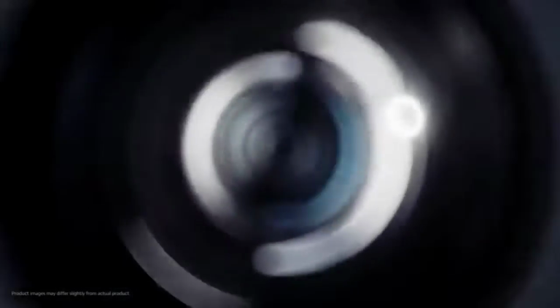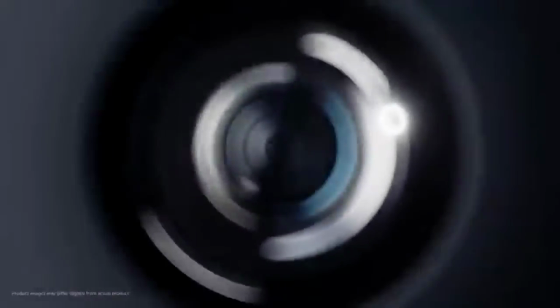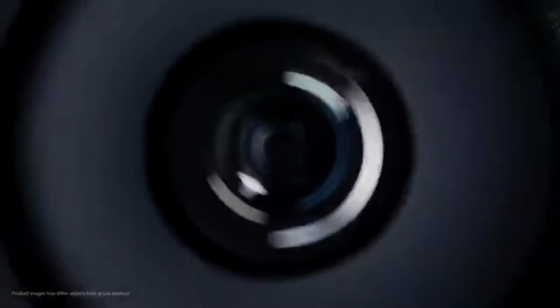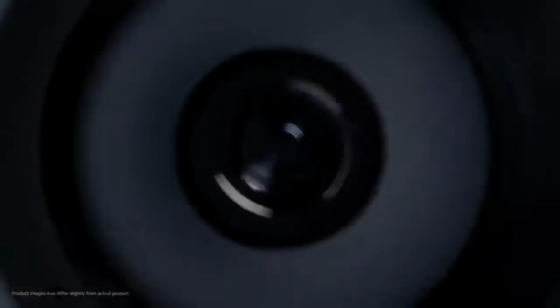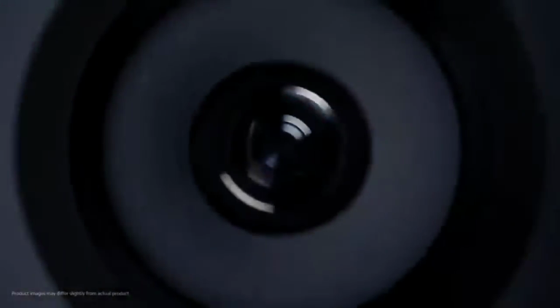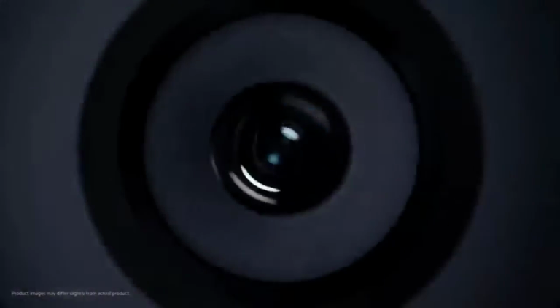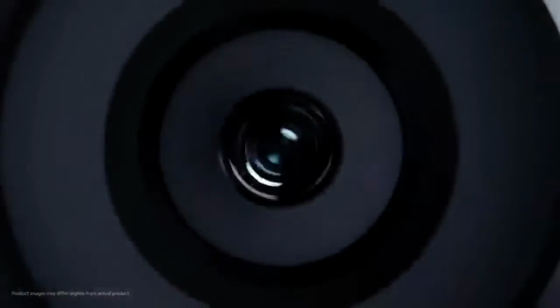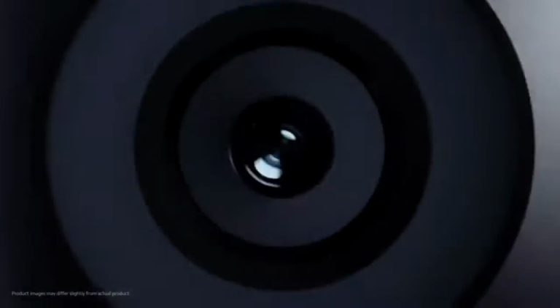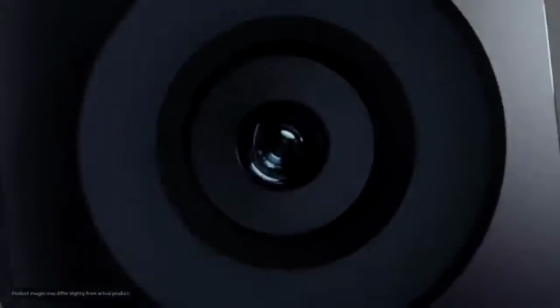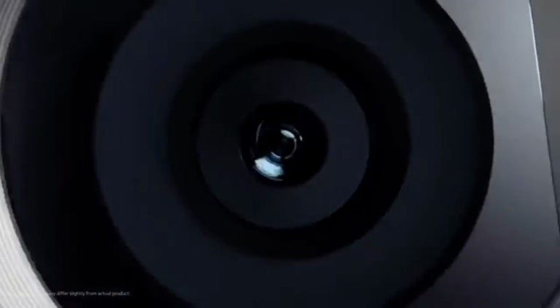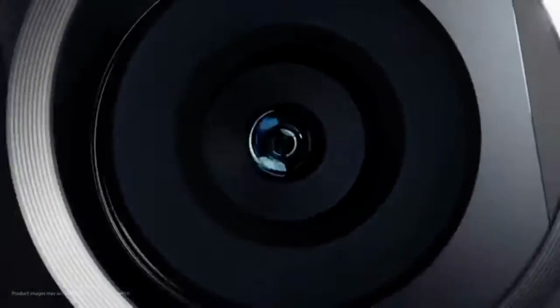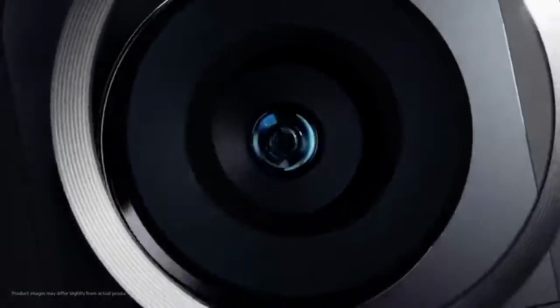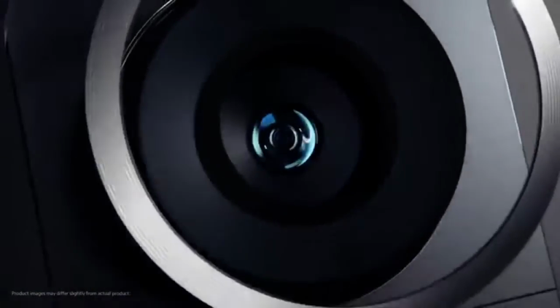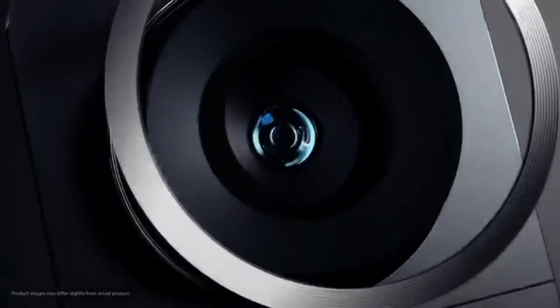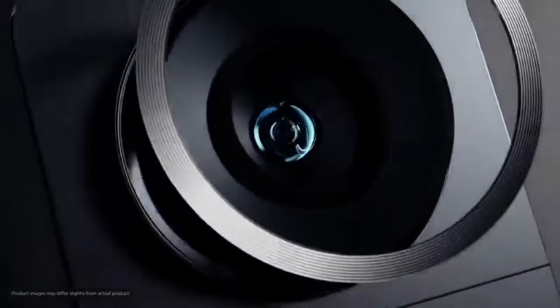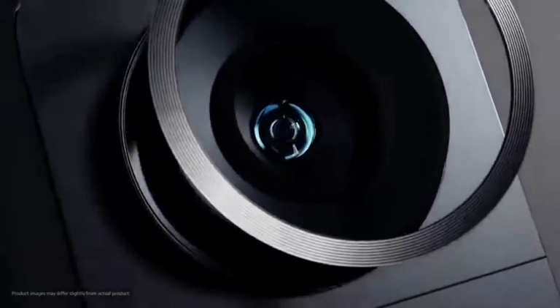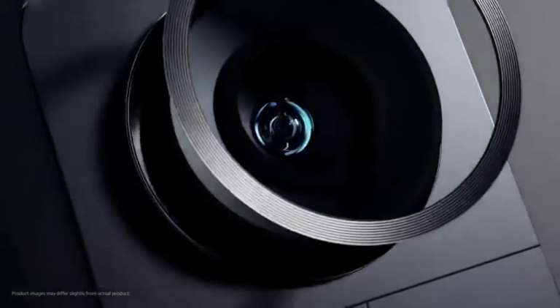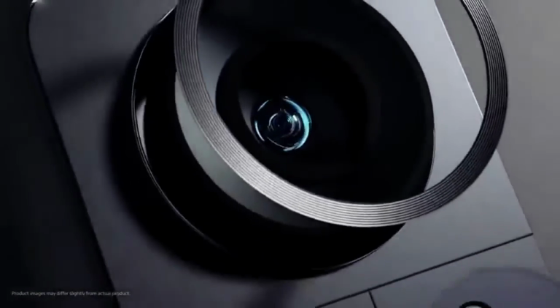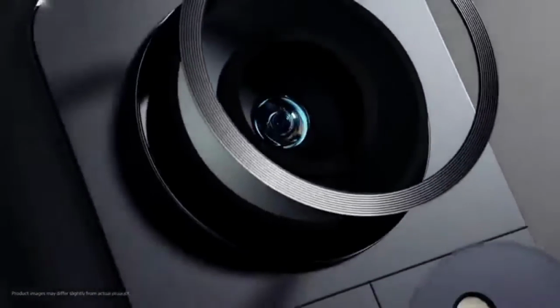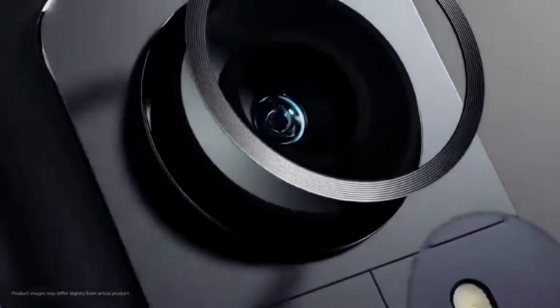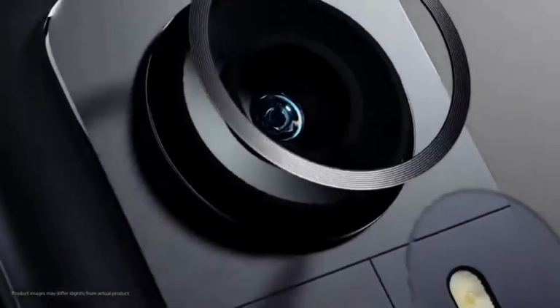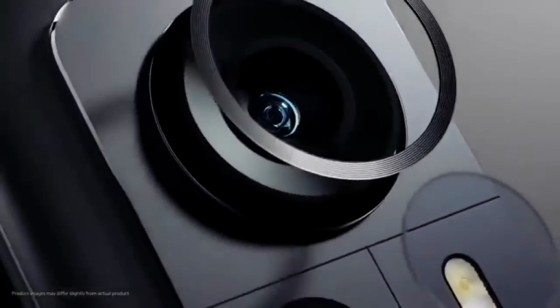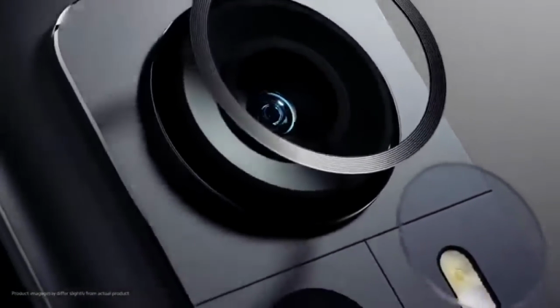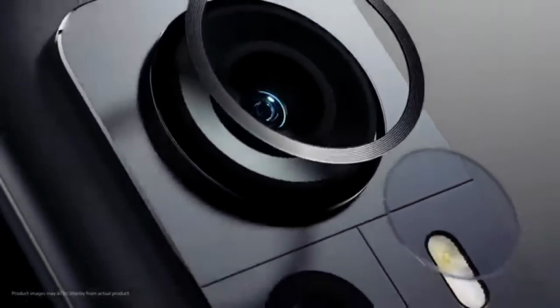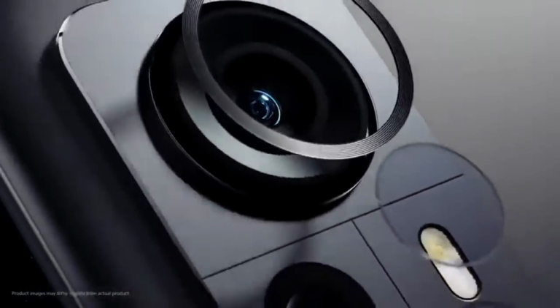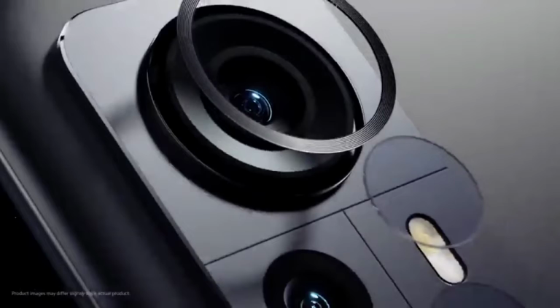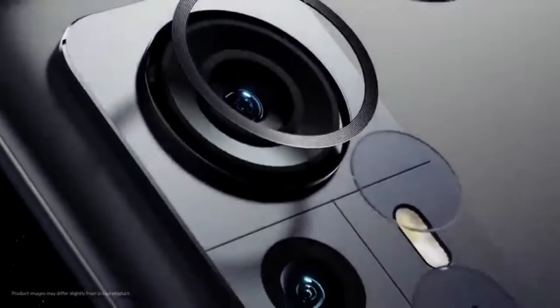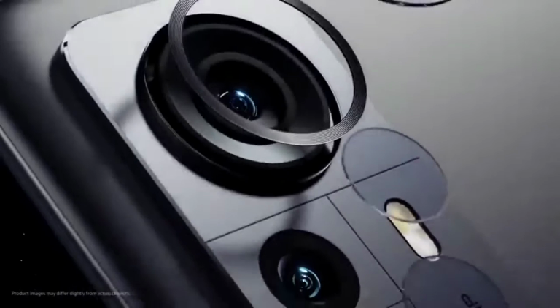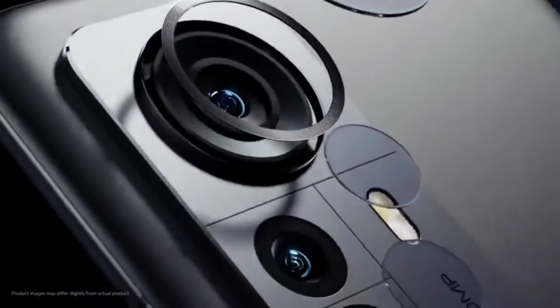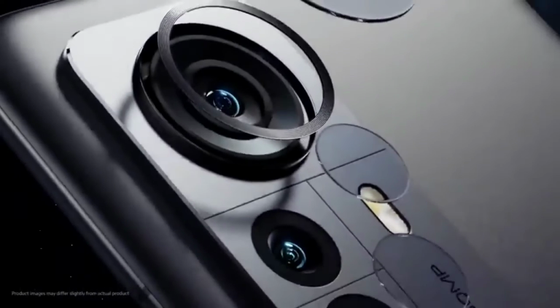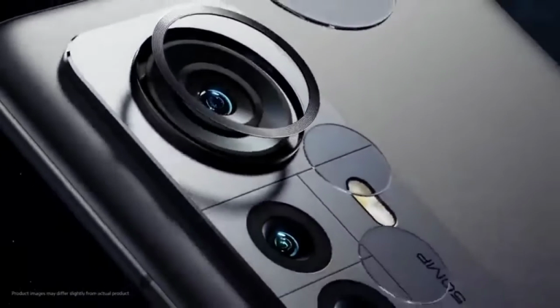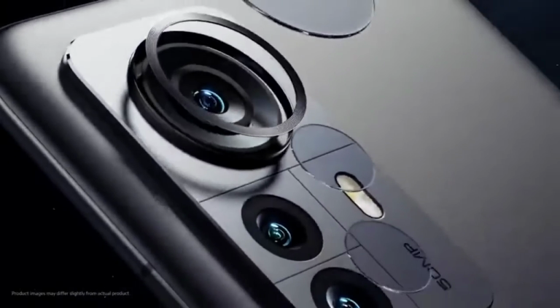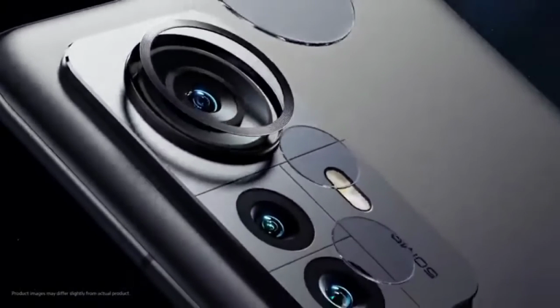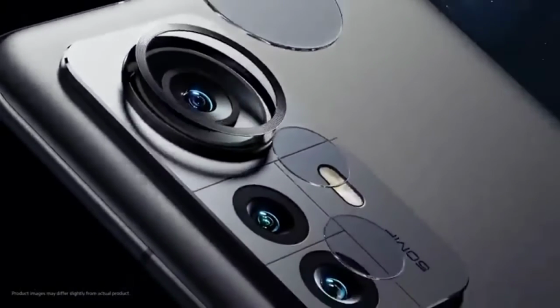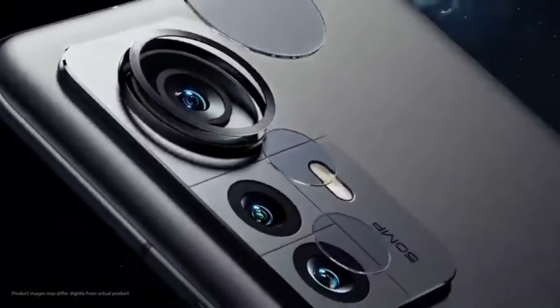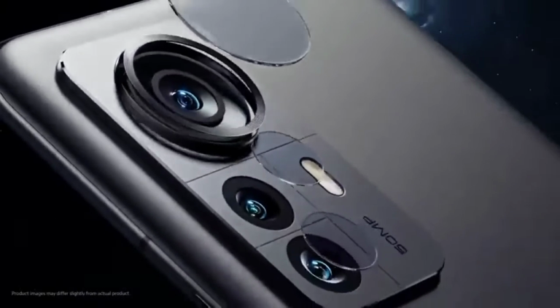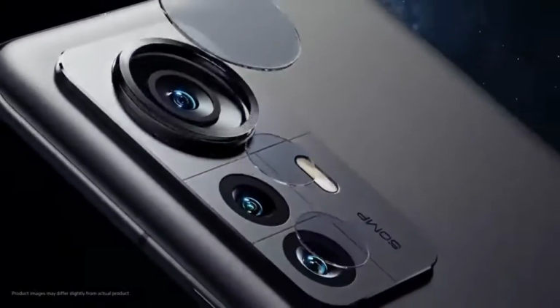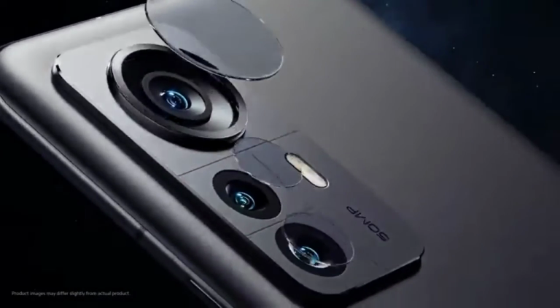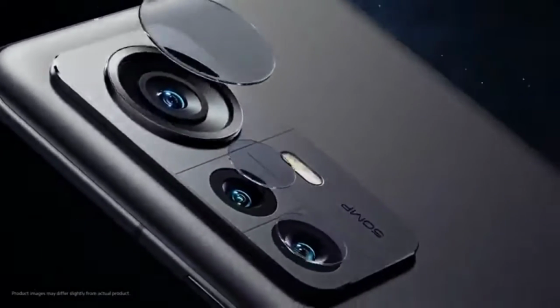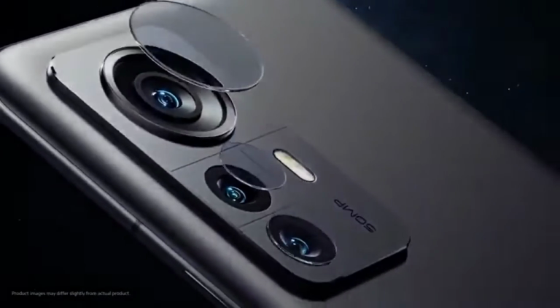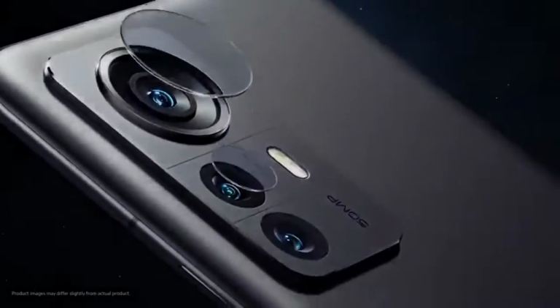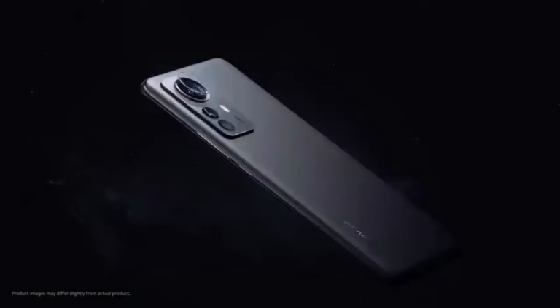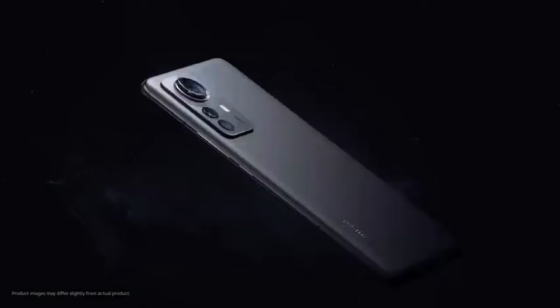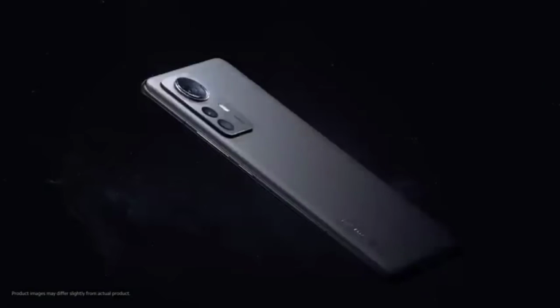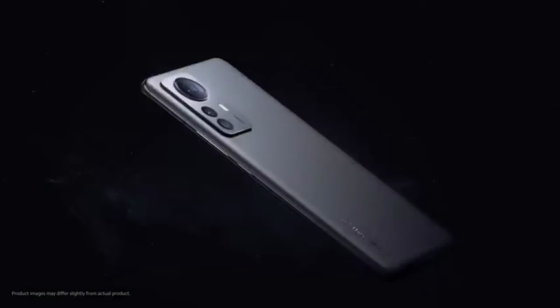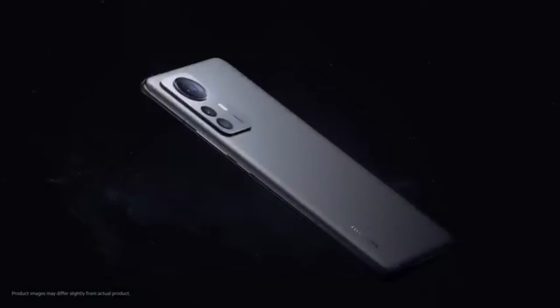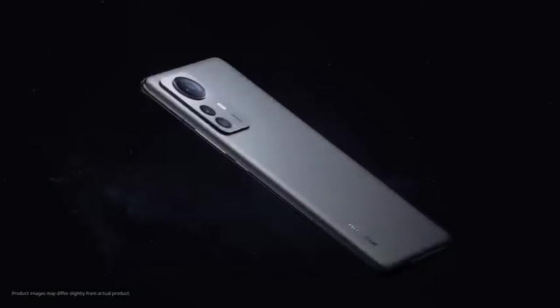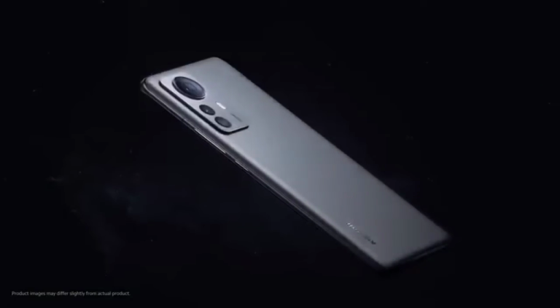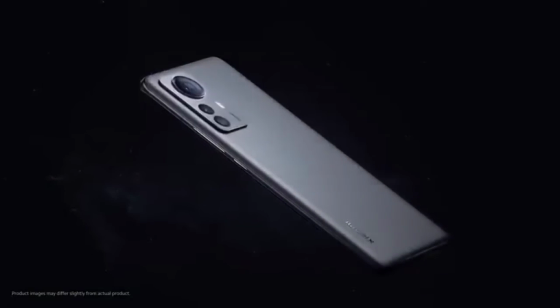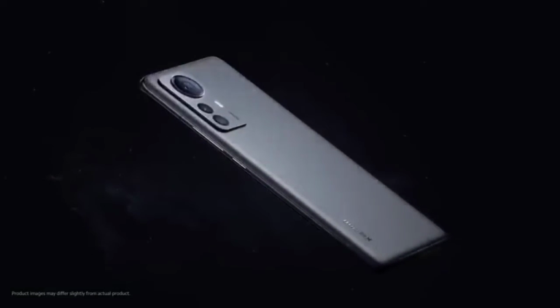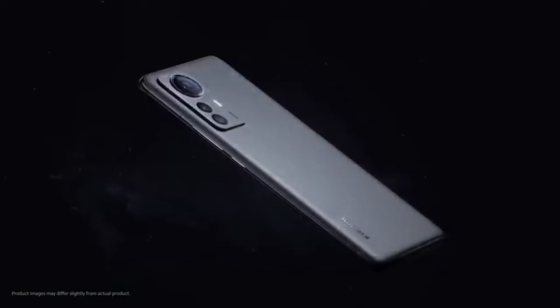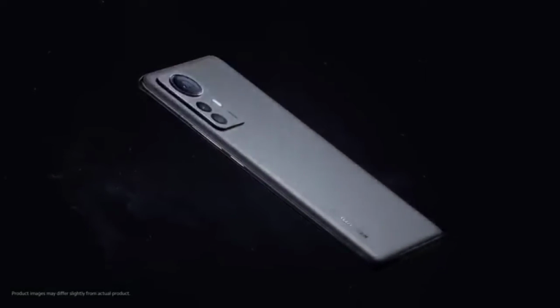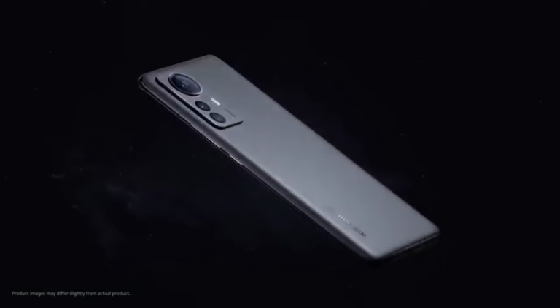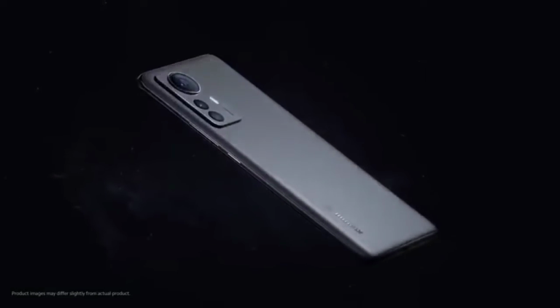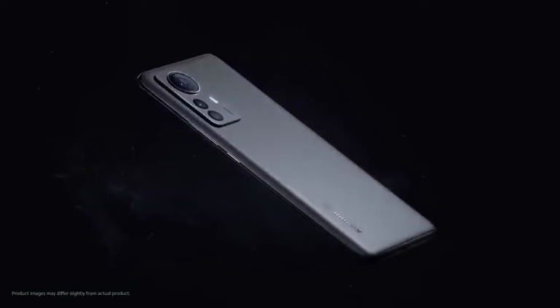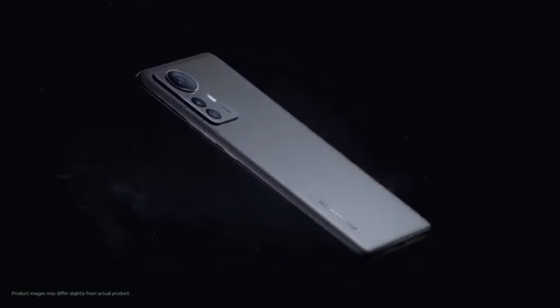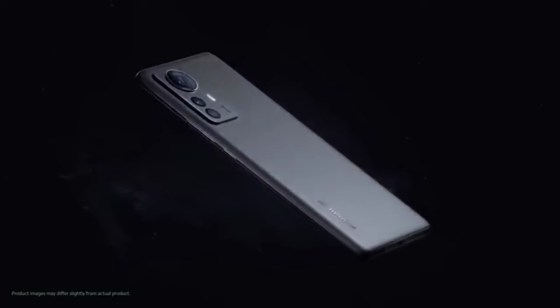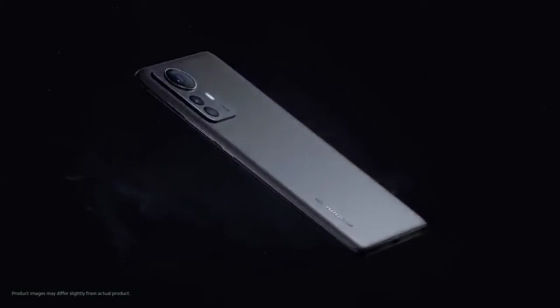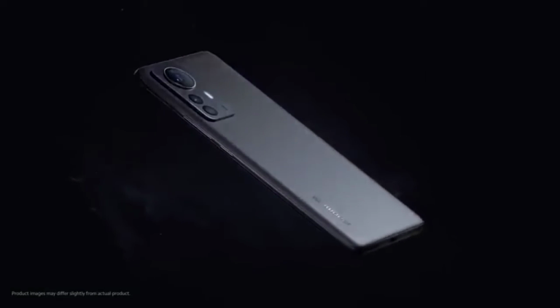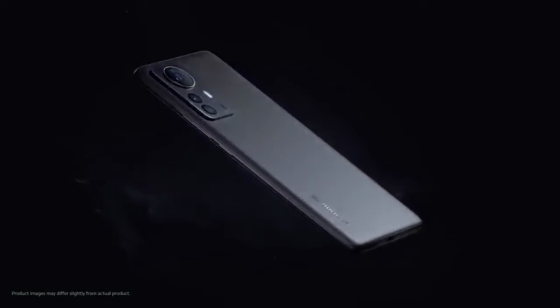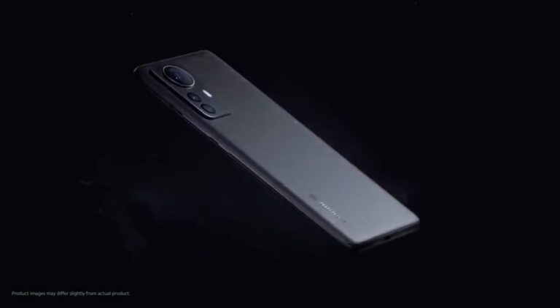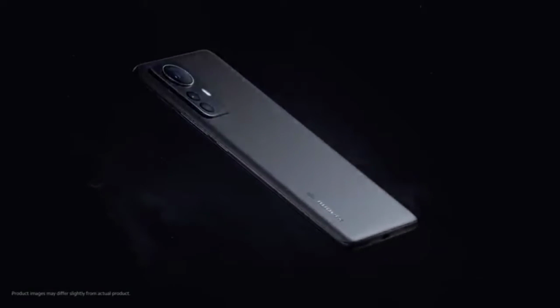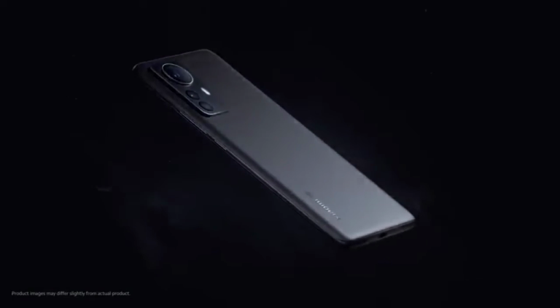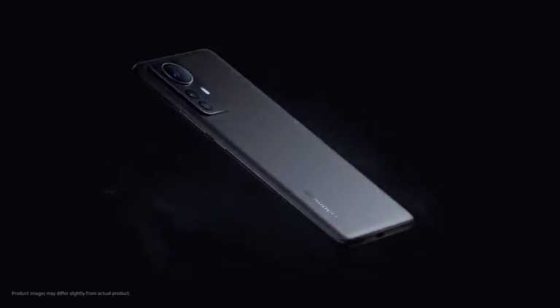This phone comes in a RAM variant. It has 4GB RAM and 128GB storage, and features a great design.